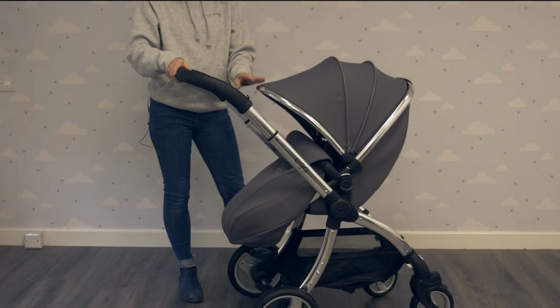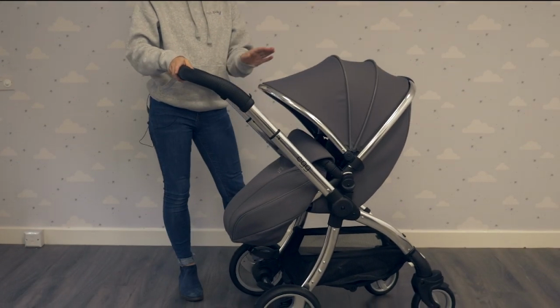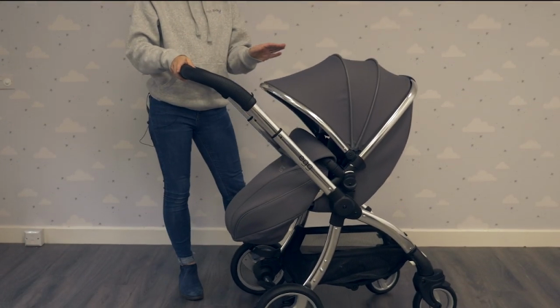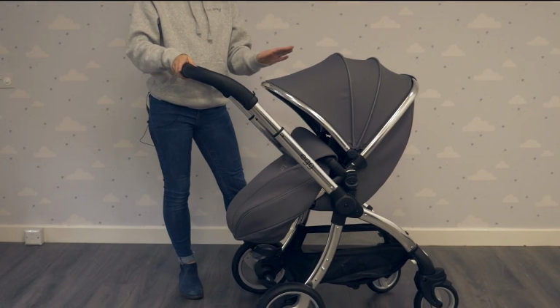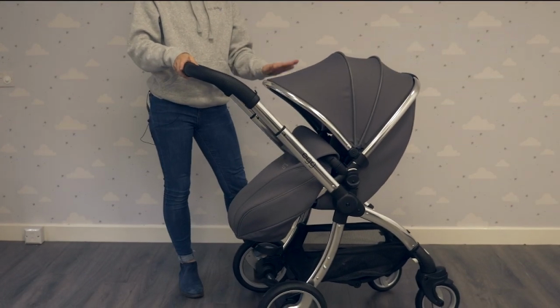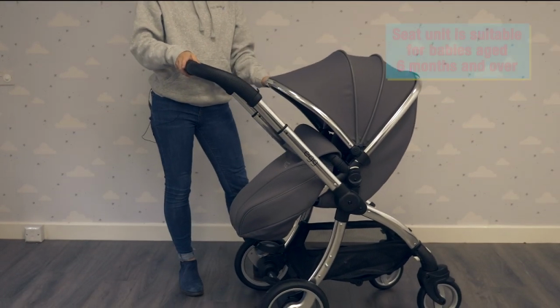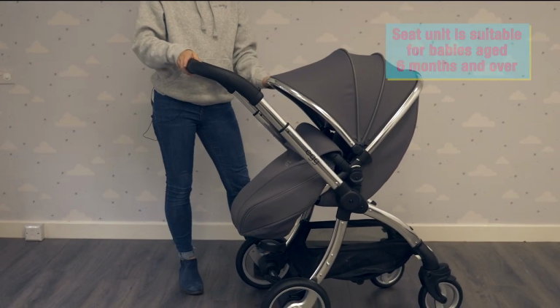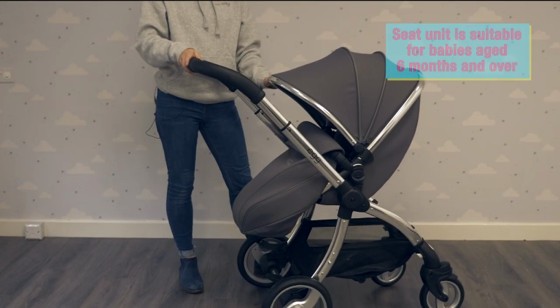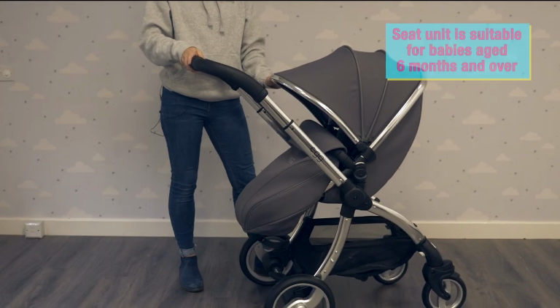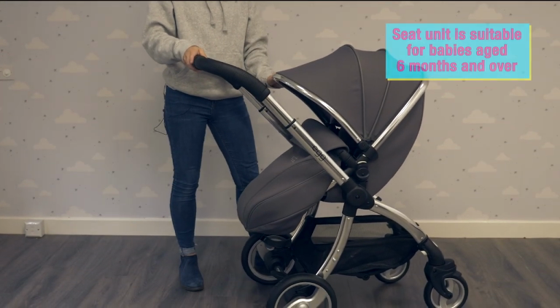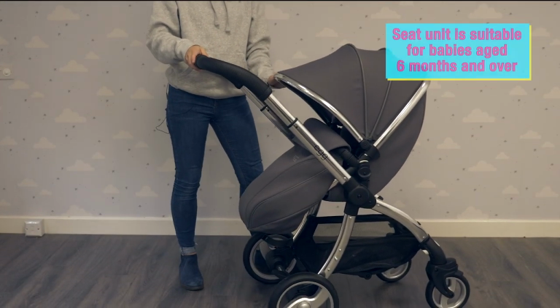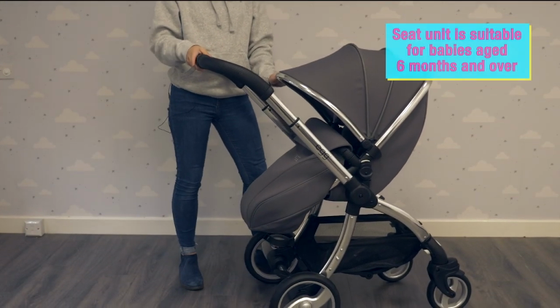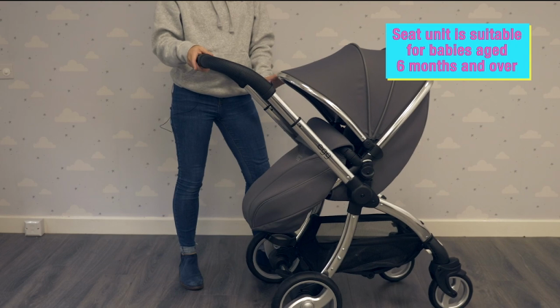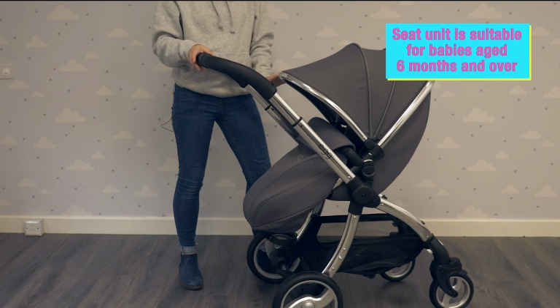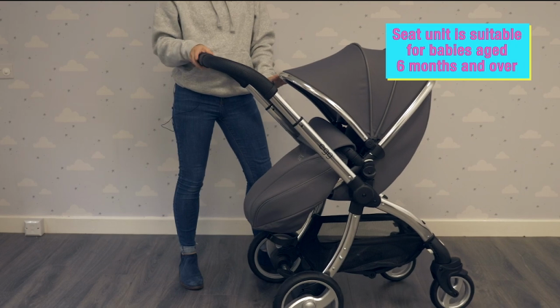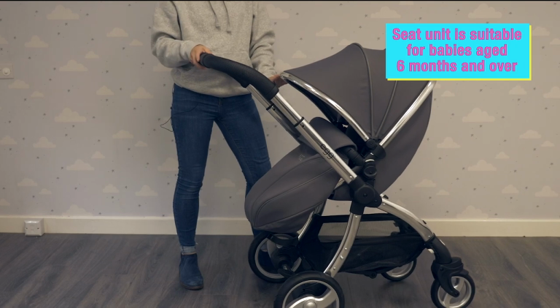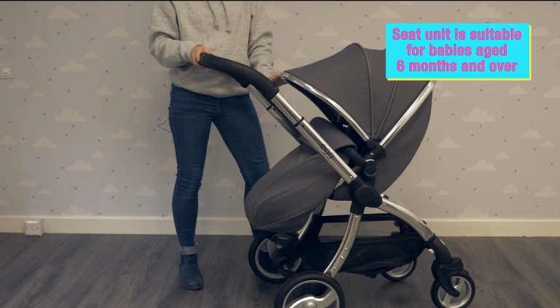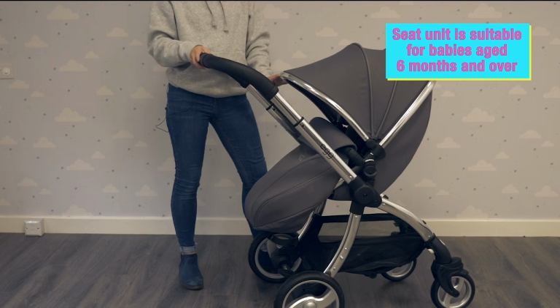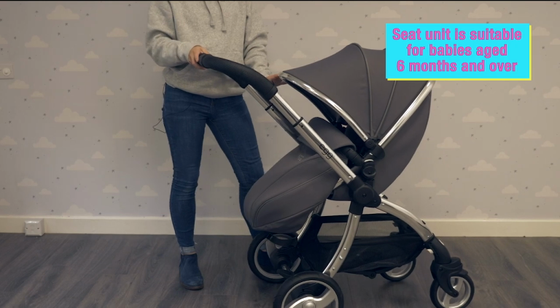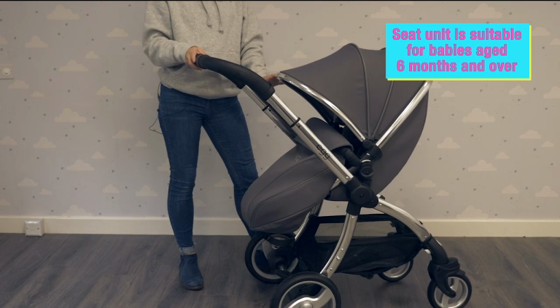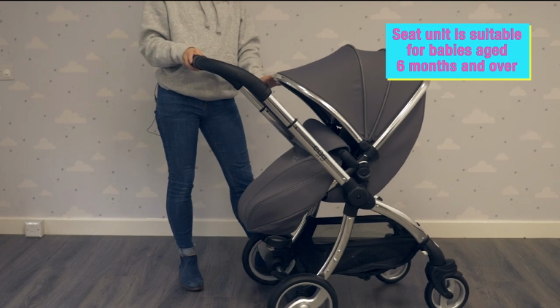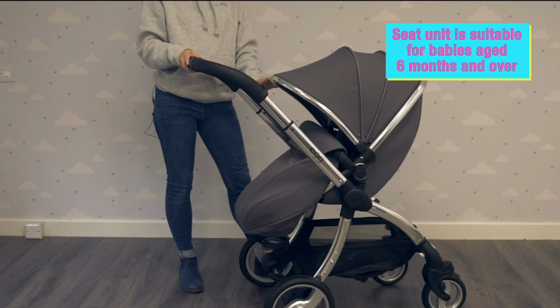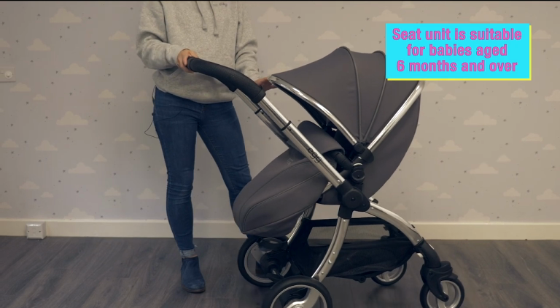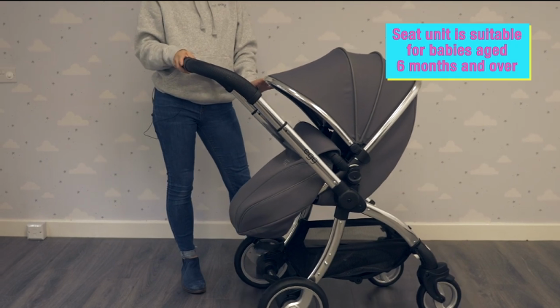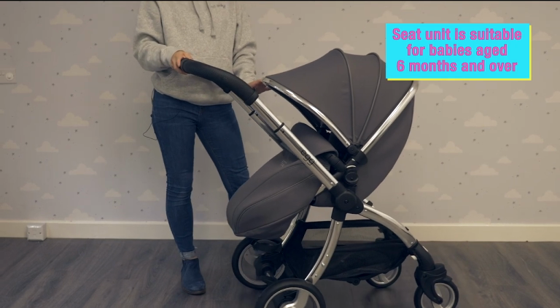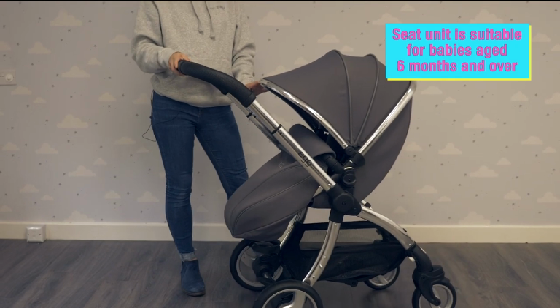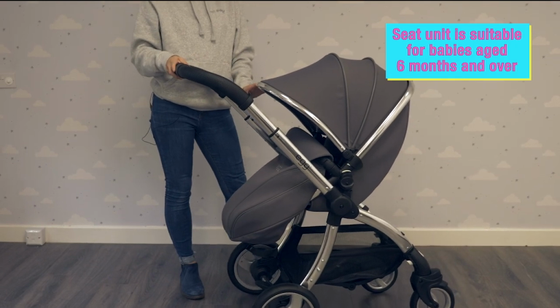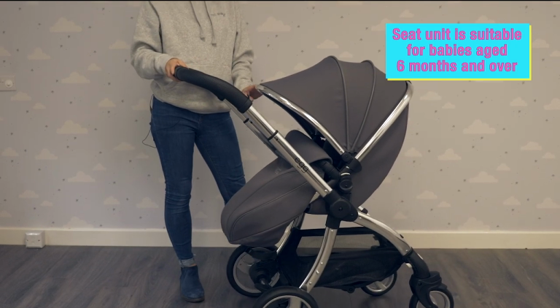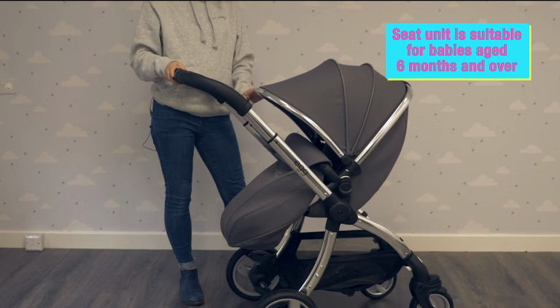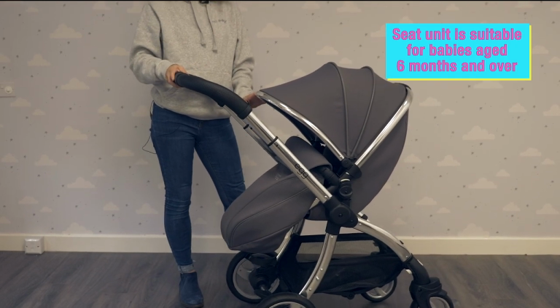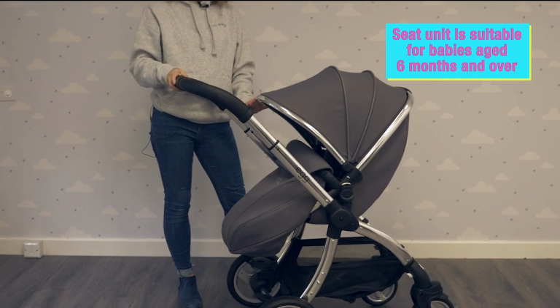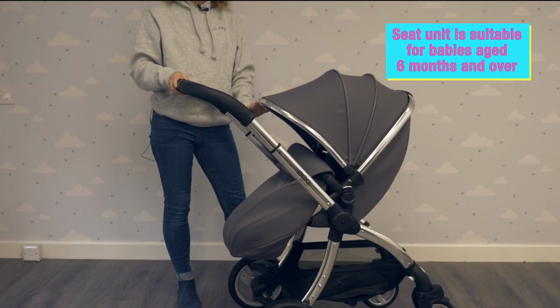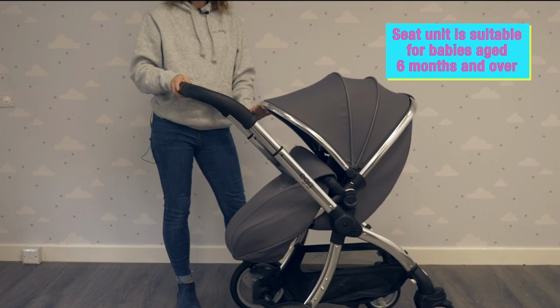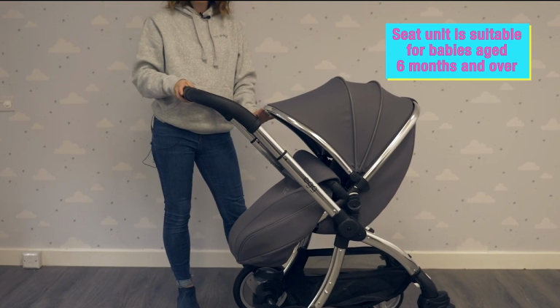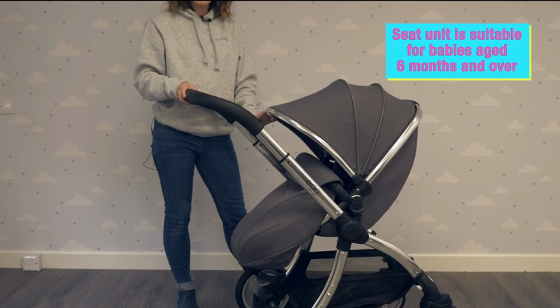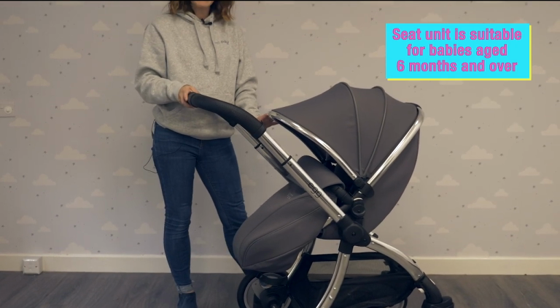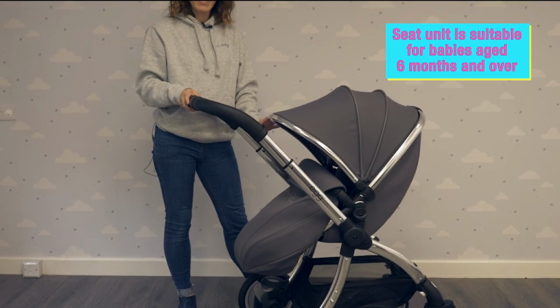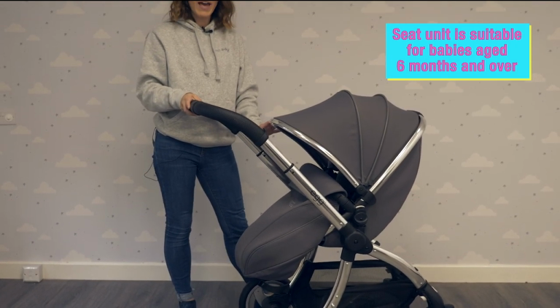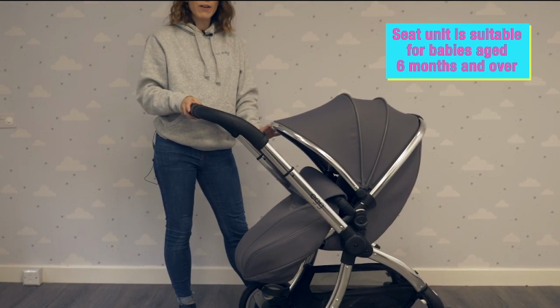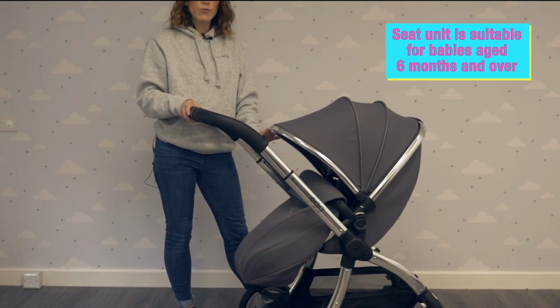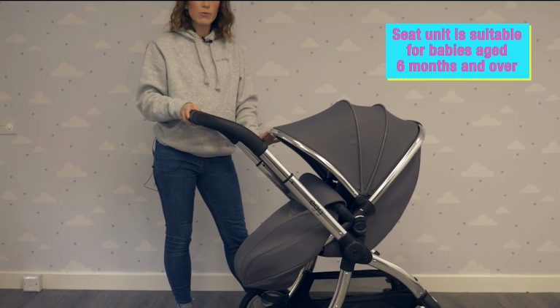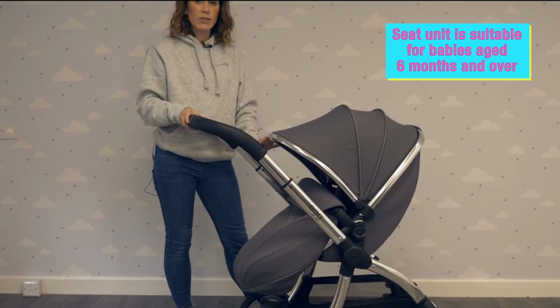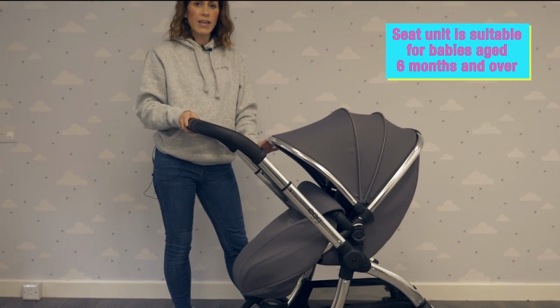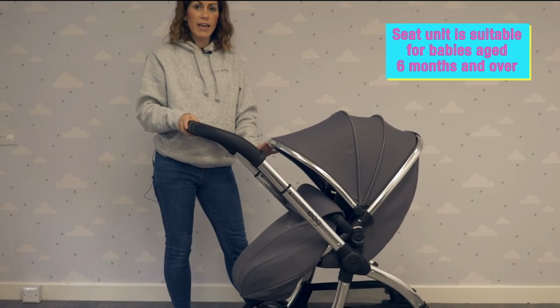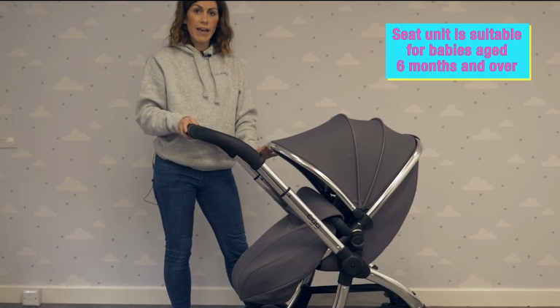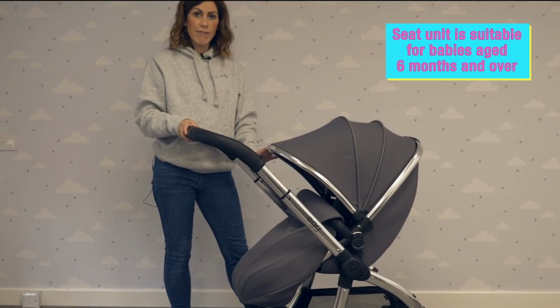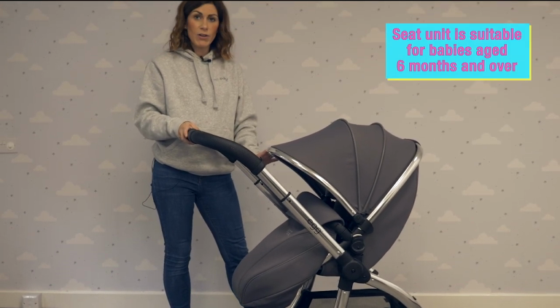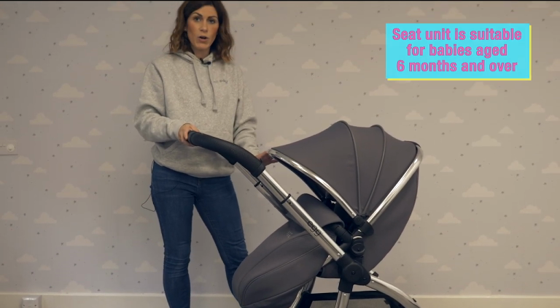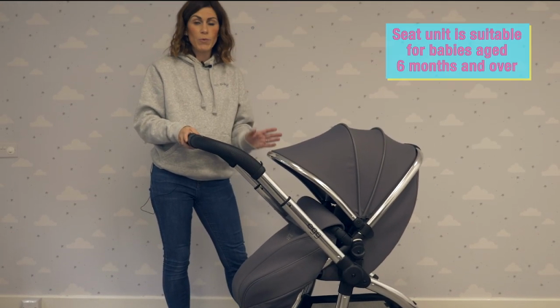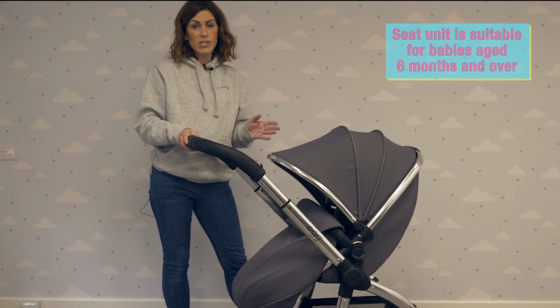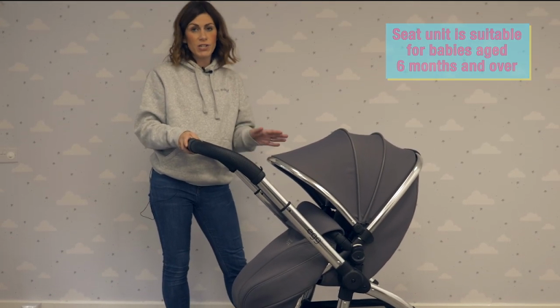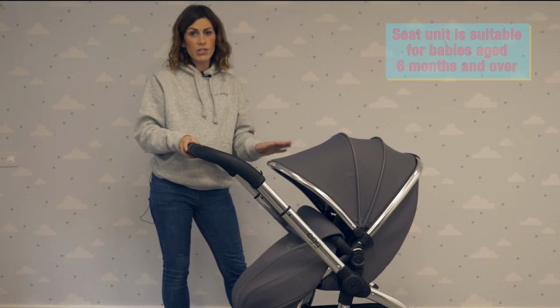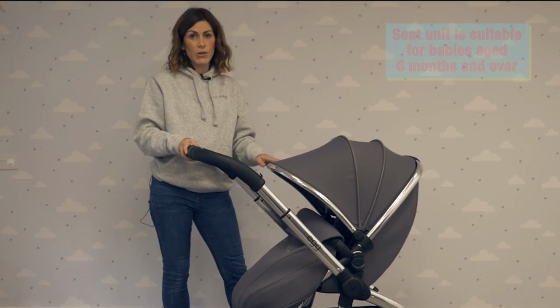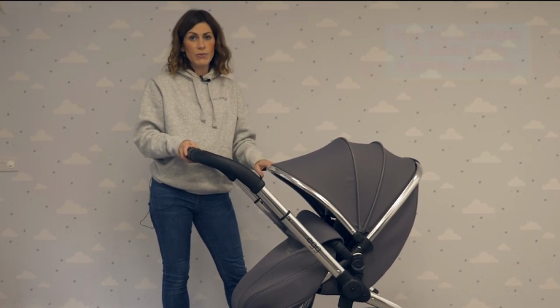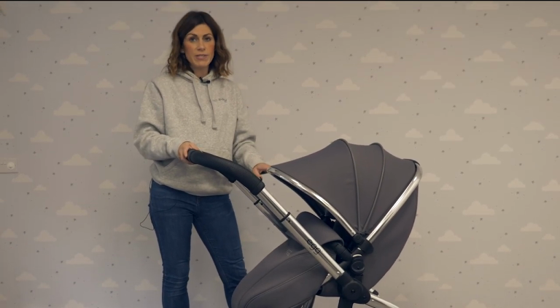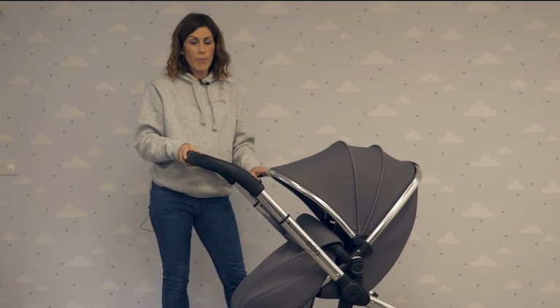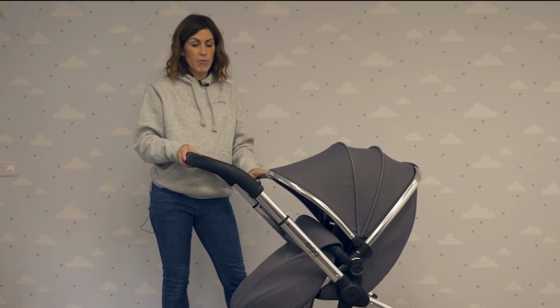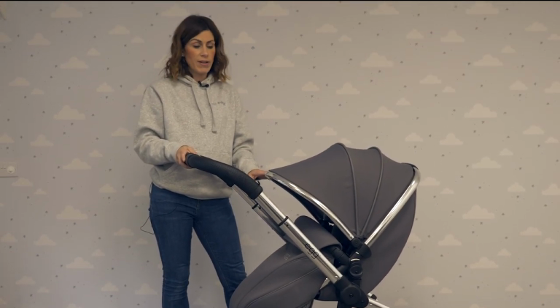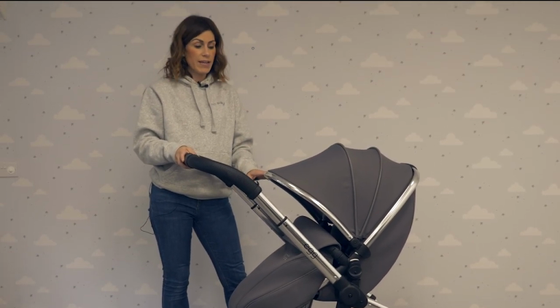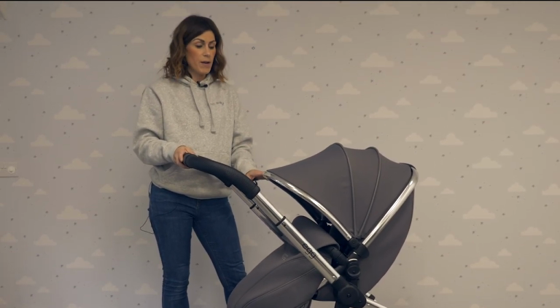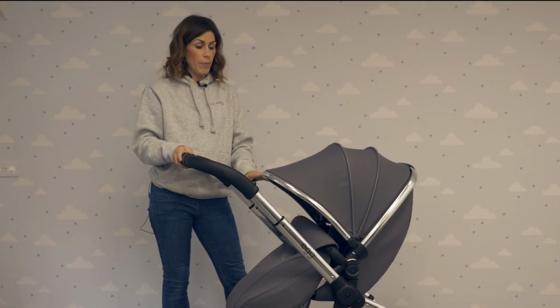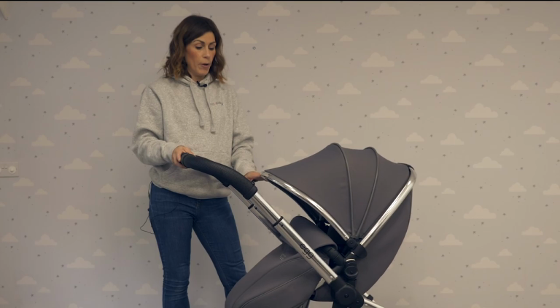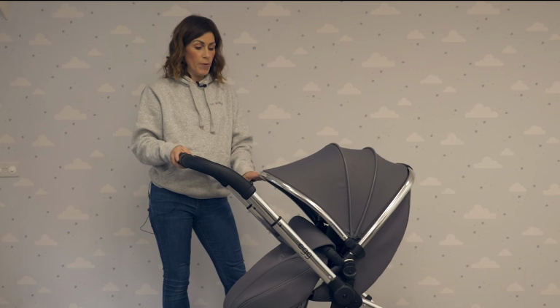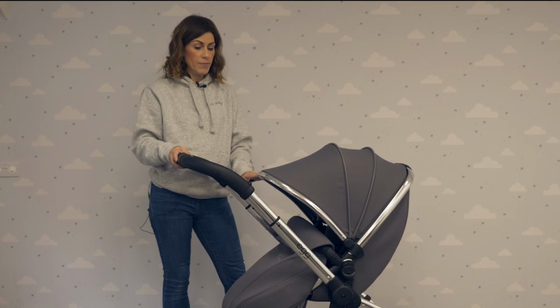The seat unit is suitable from six months onwards. You can also get a carry cot, which I'll show you separately in a moment.